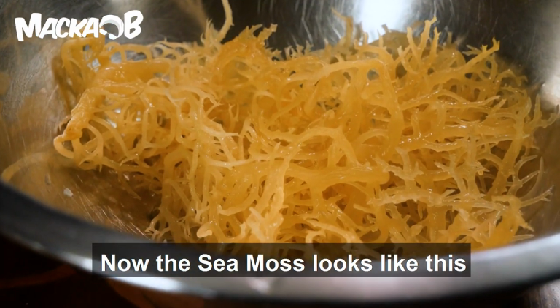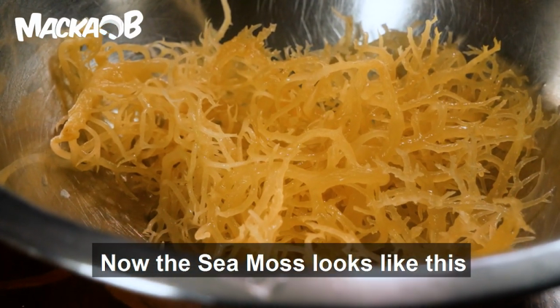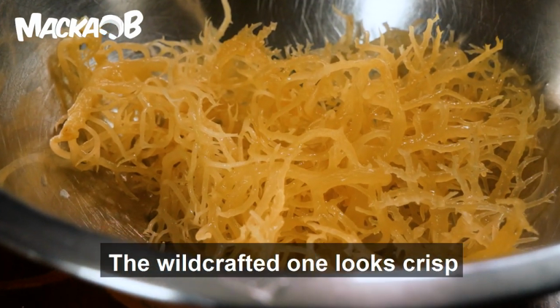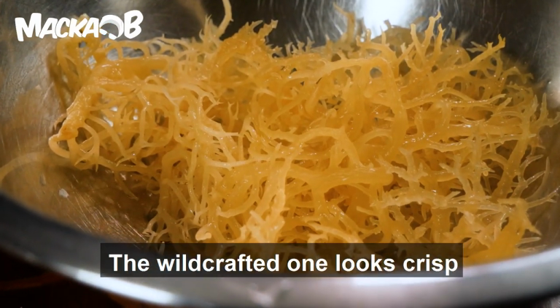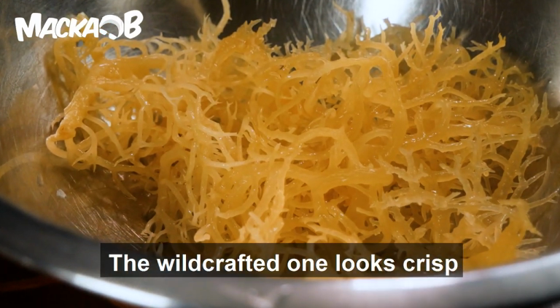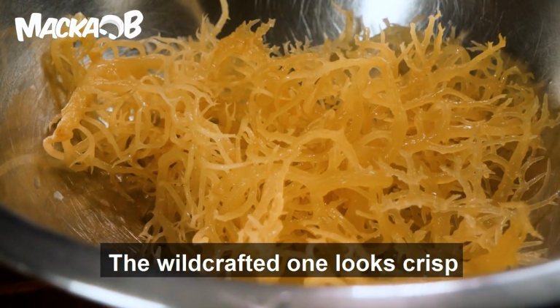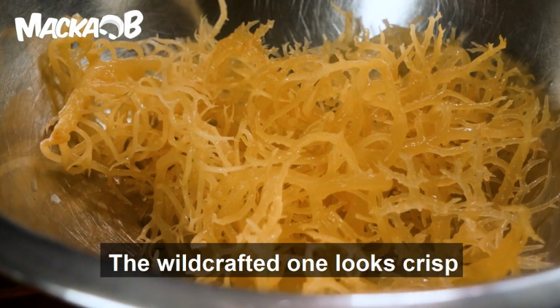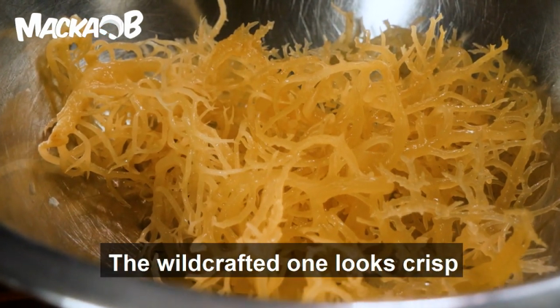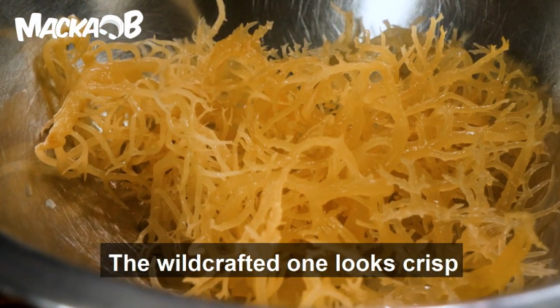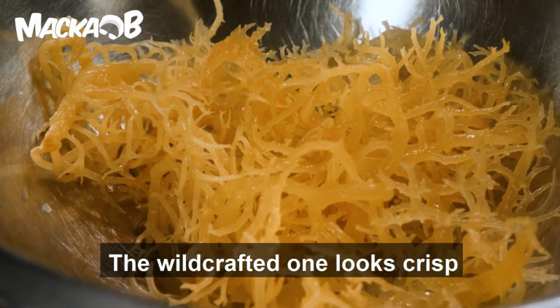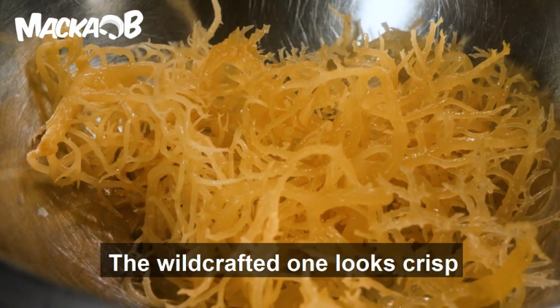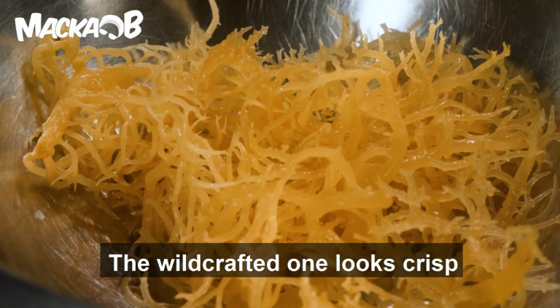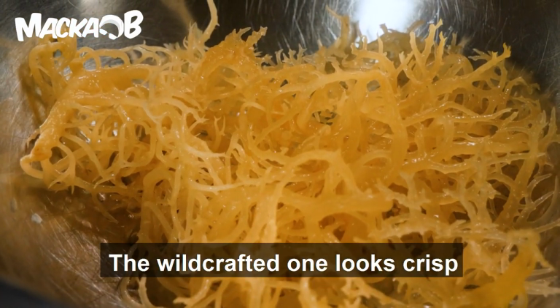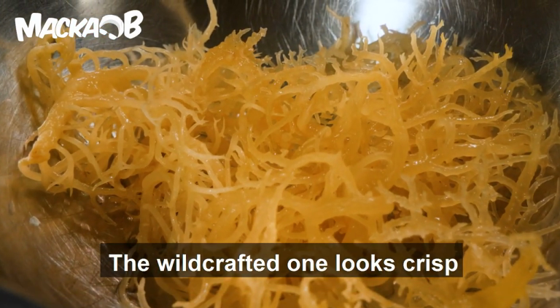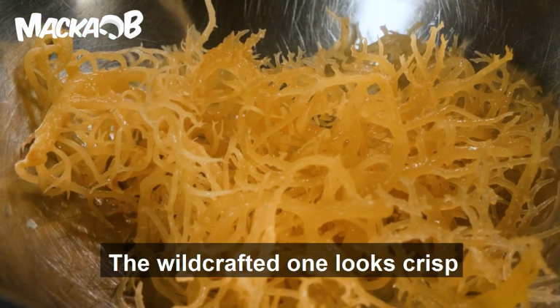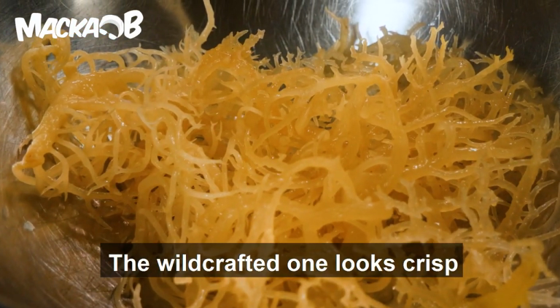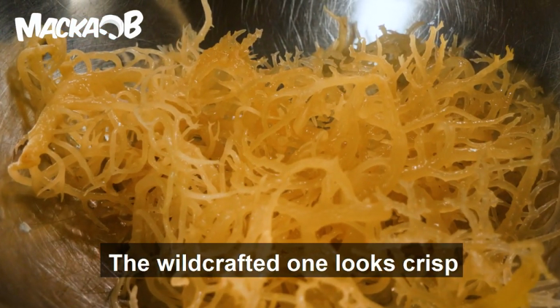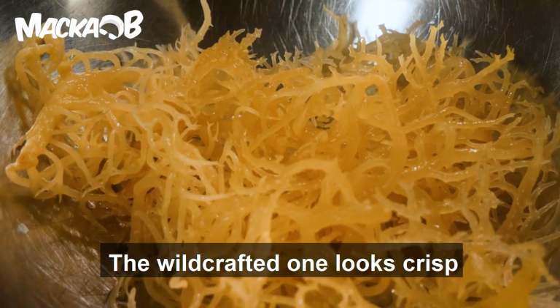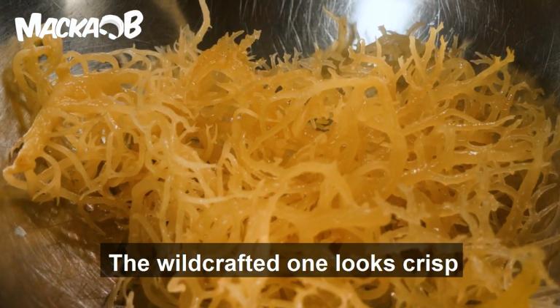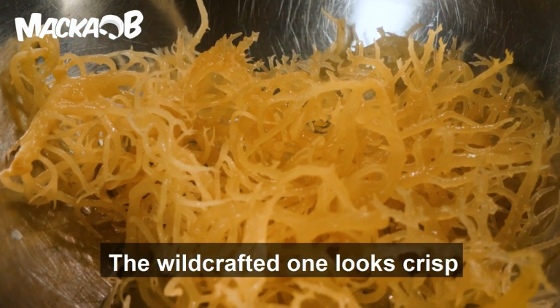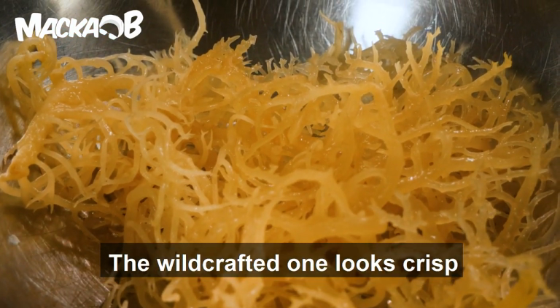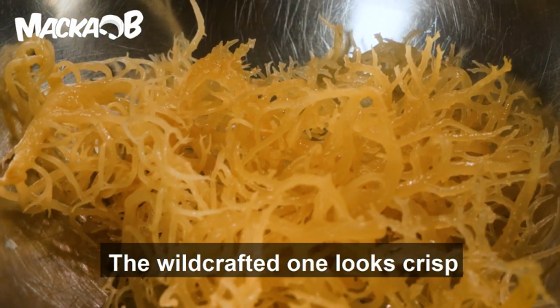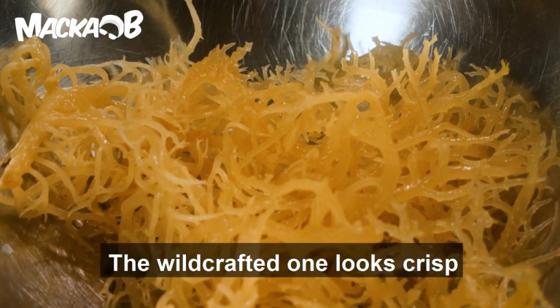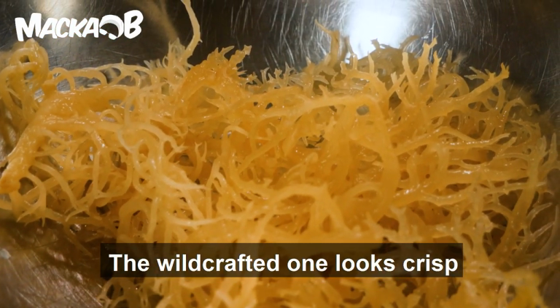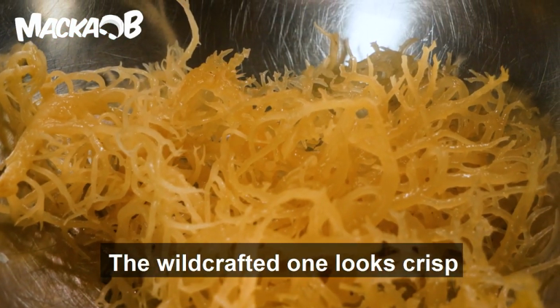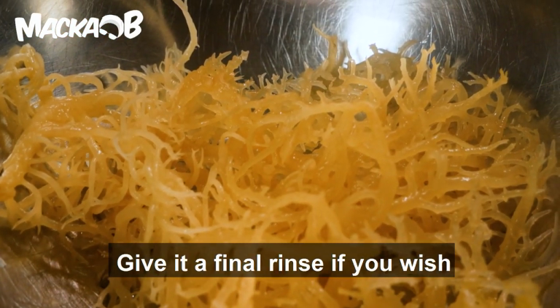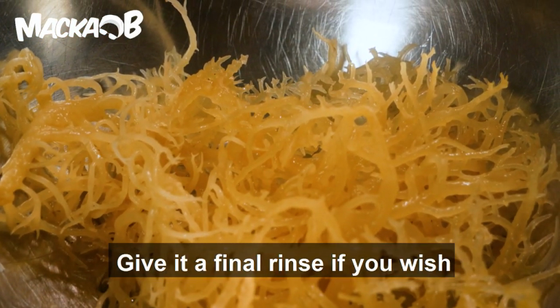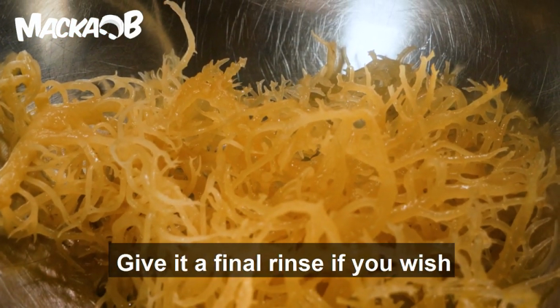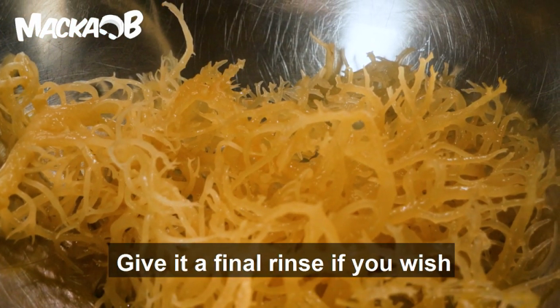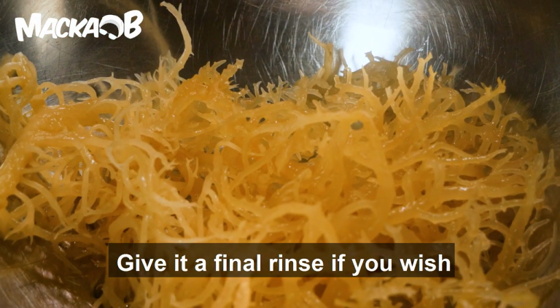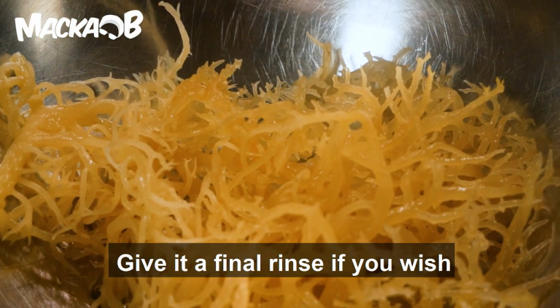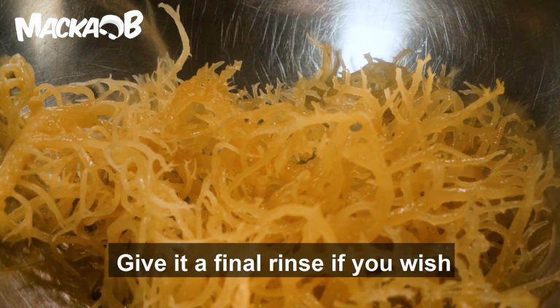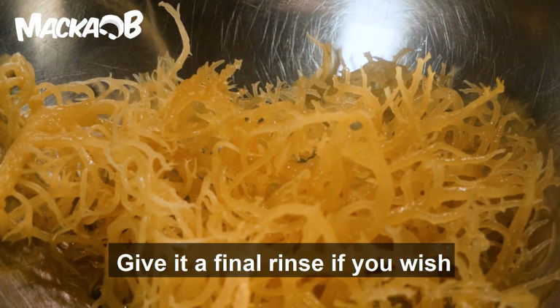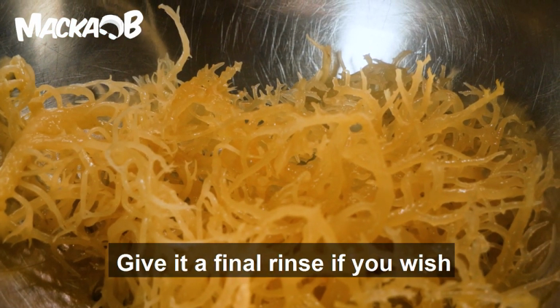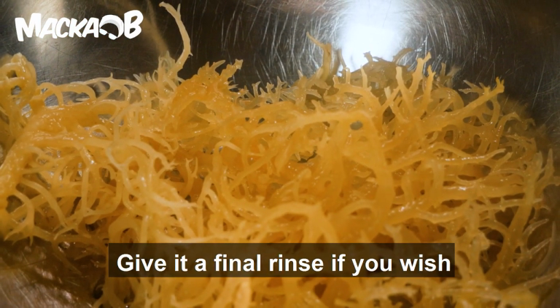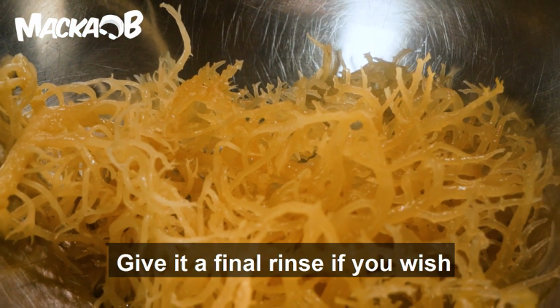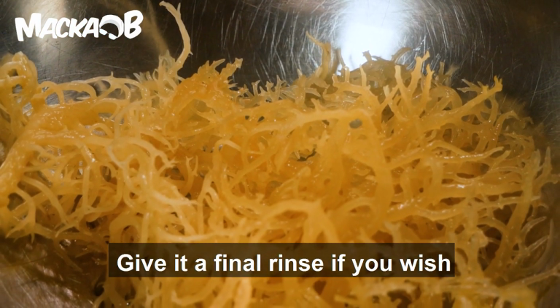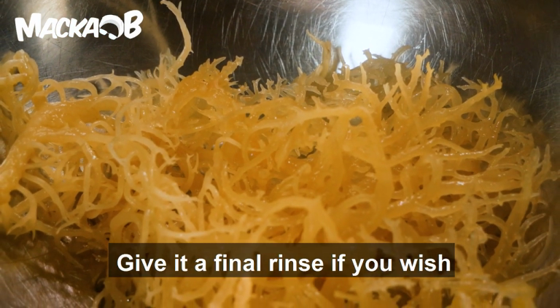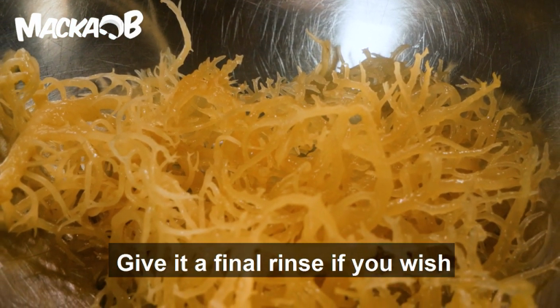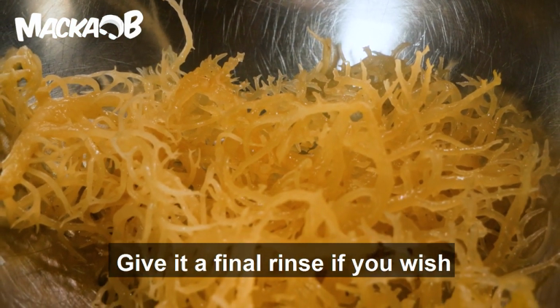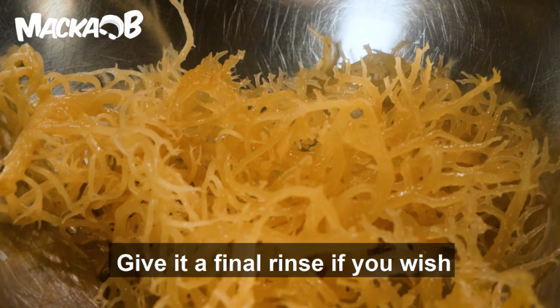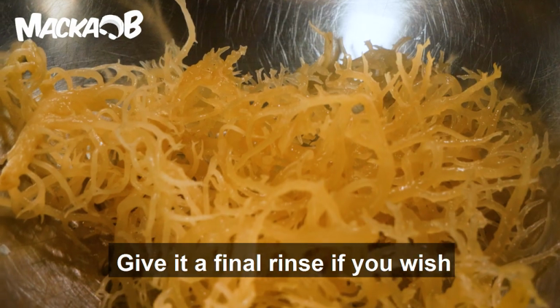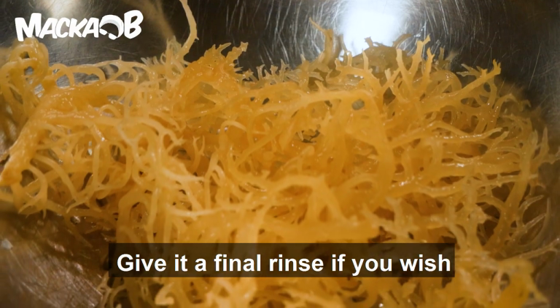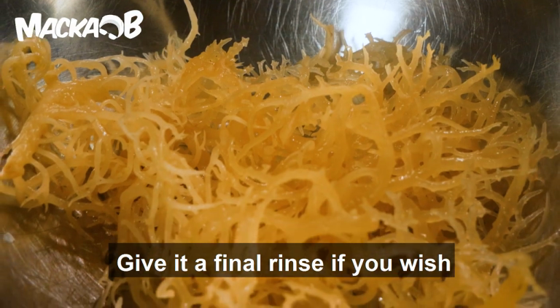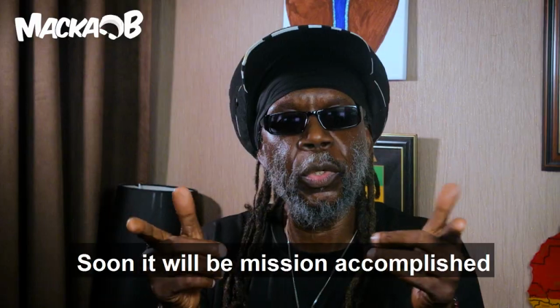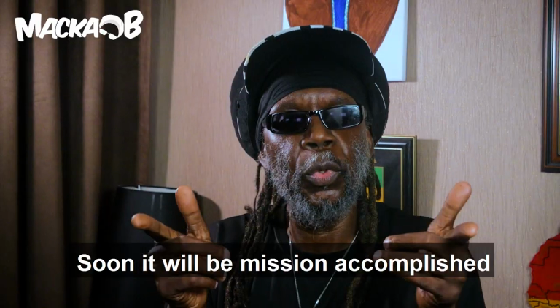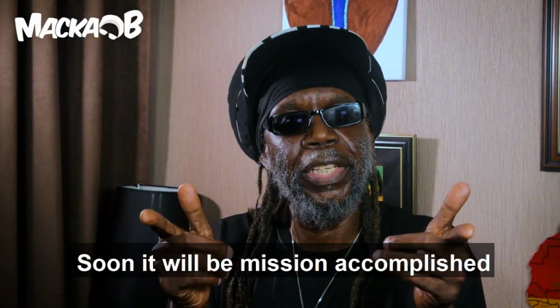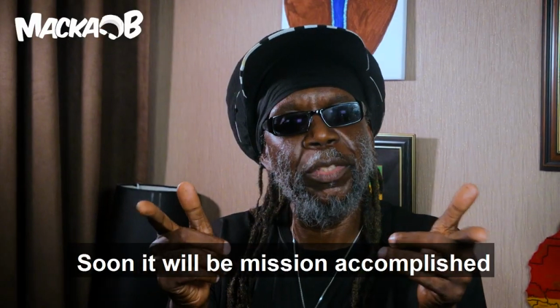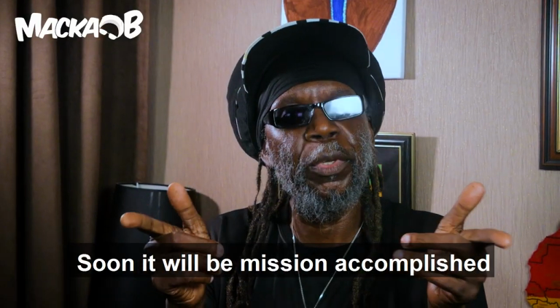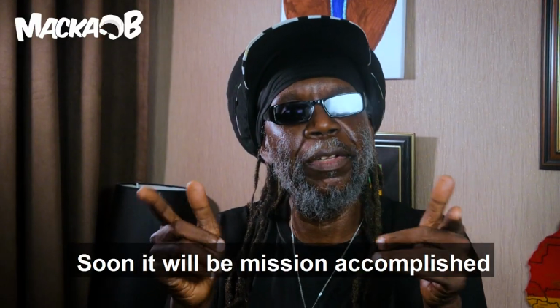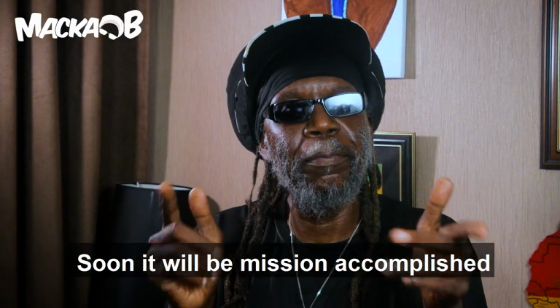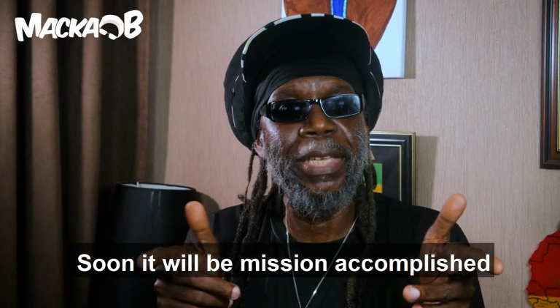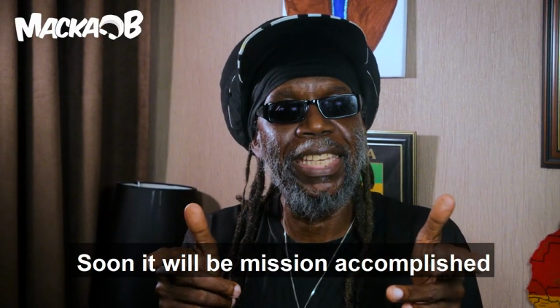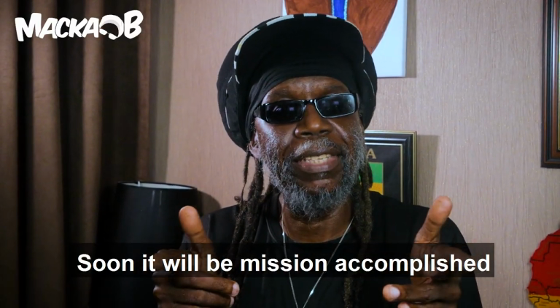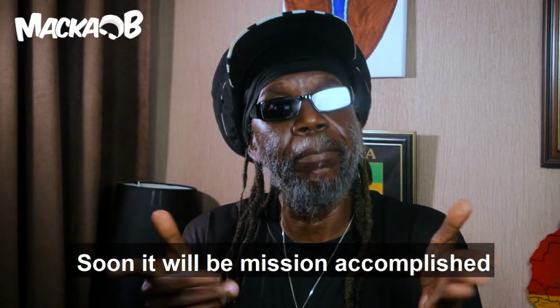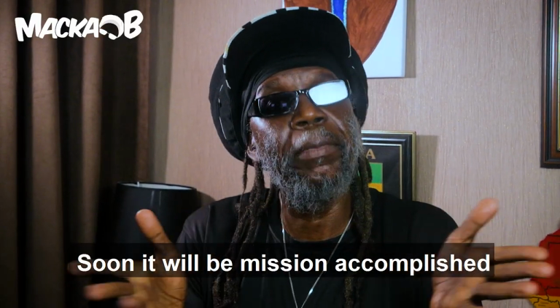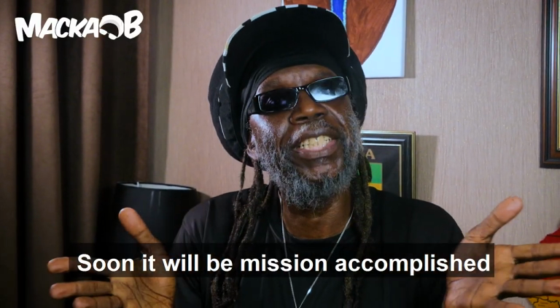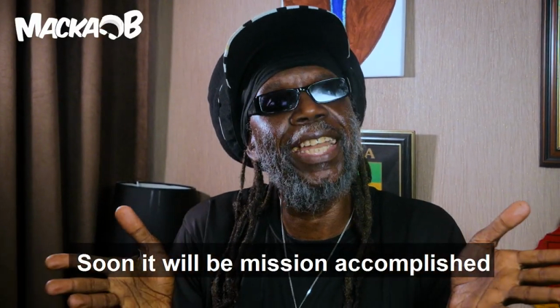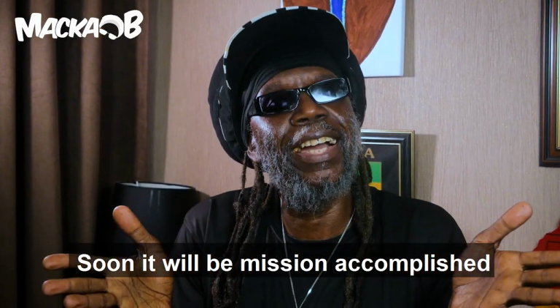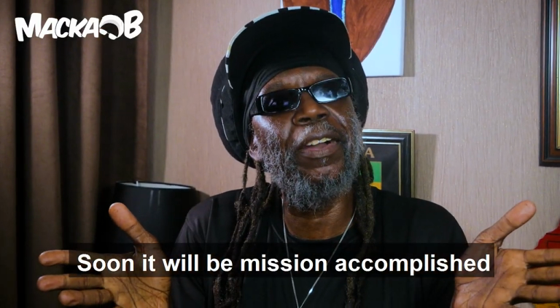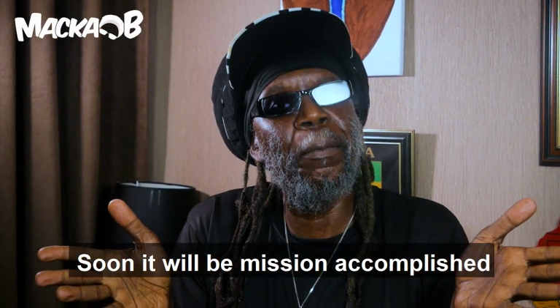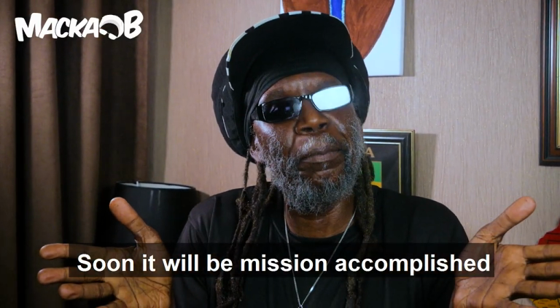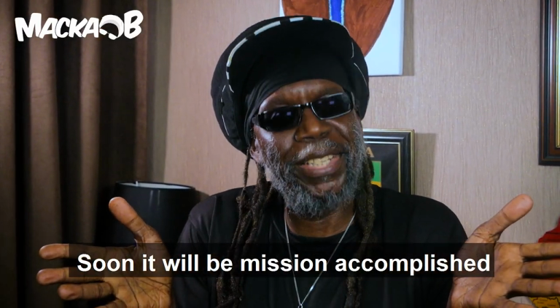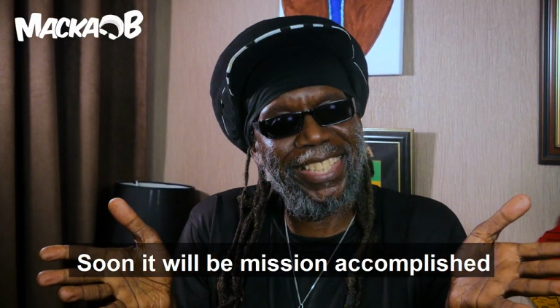The wild-crafted one looks crisp. Give it a final rinse if you wish. Mission accomplished.